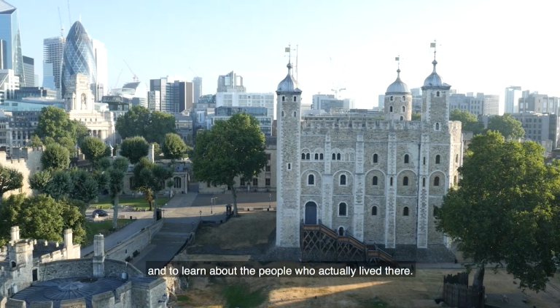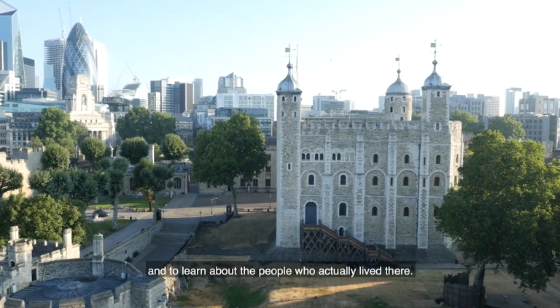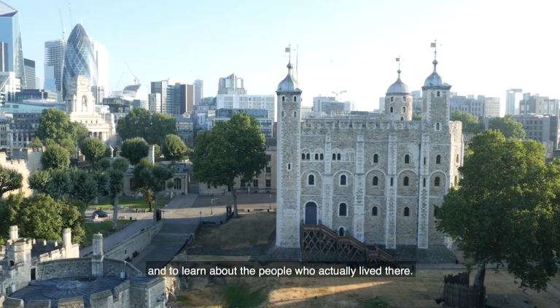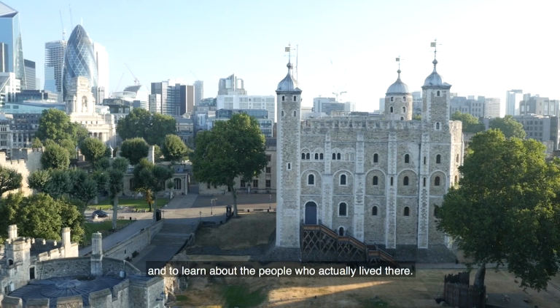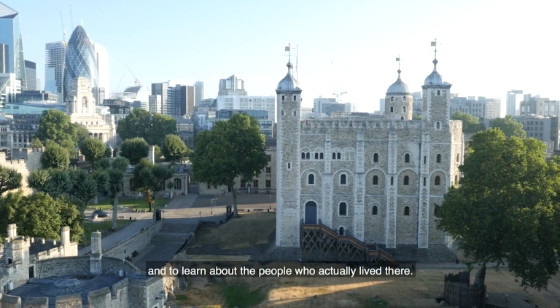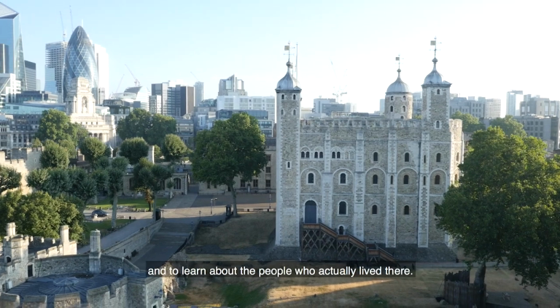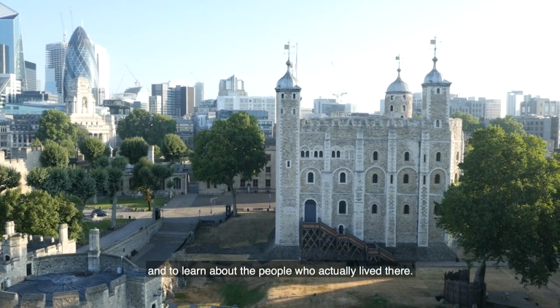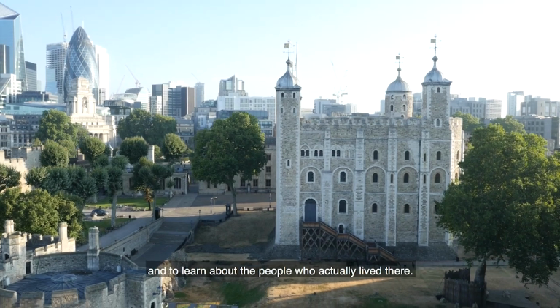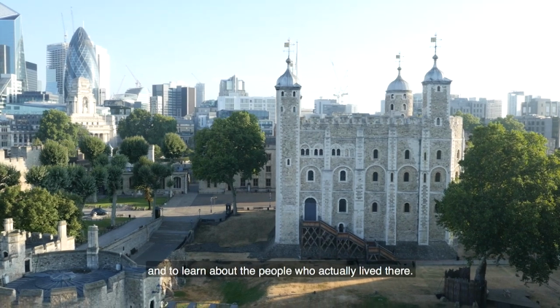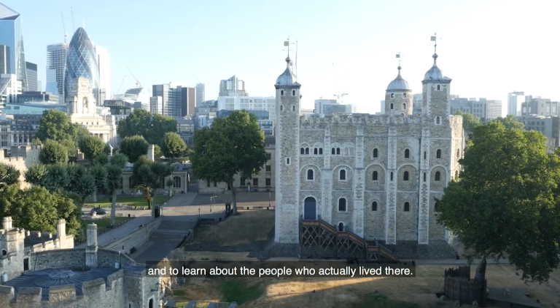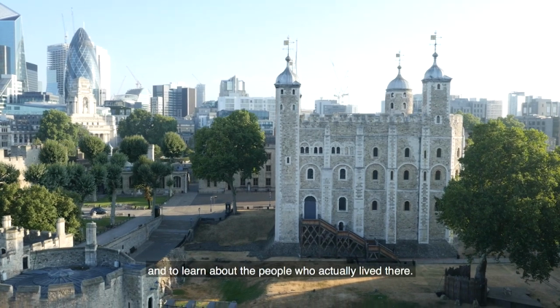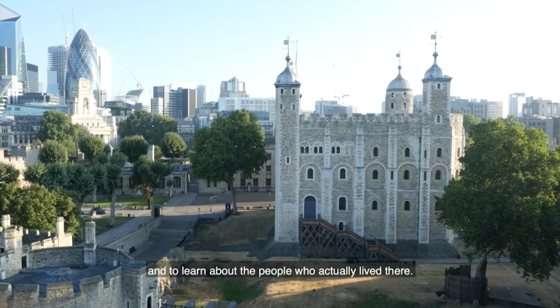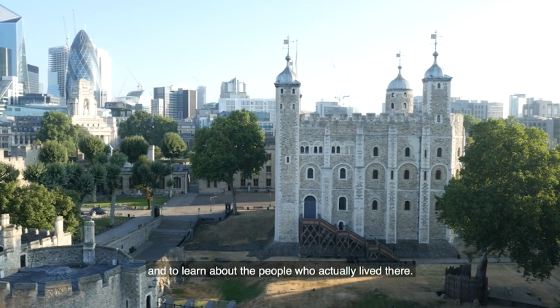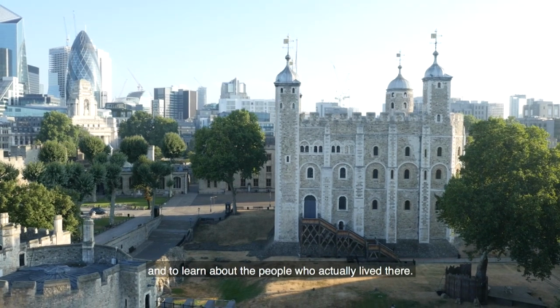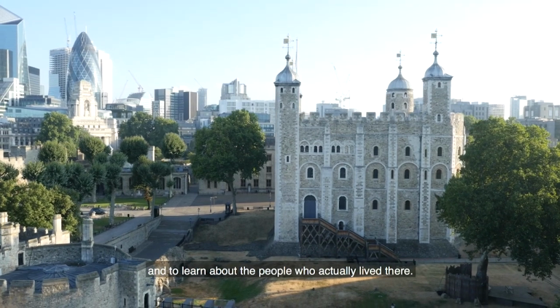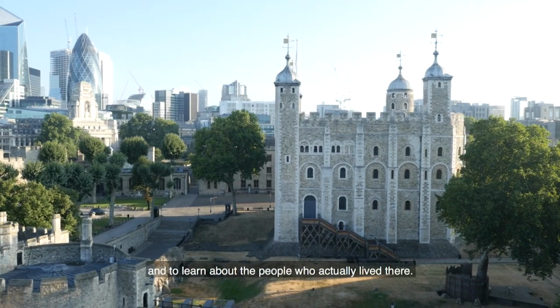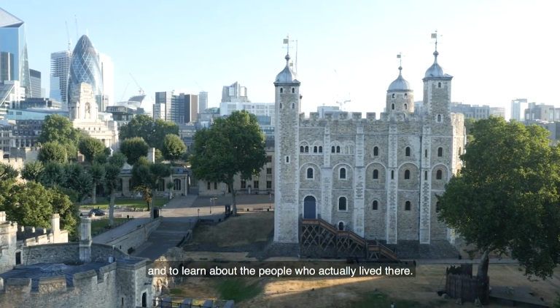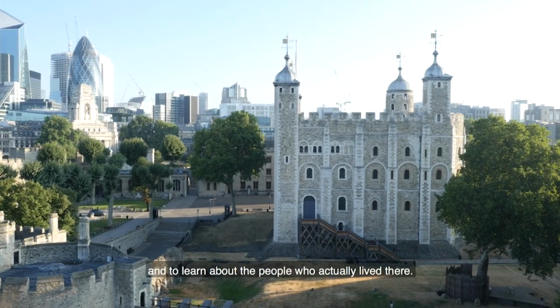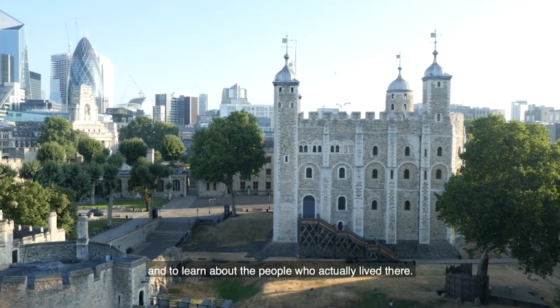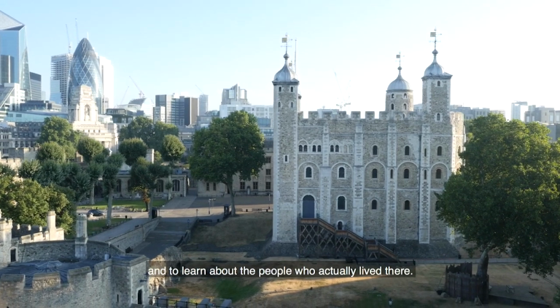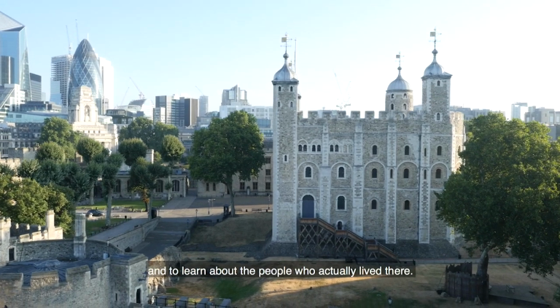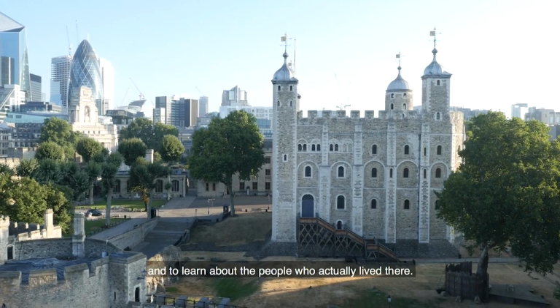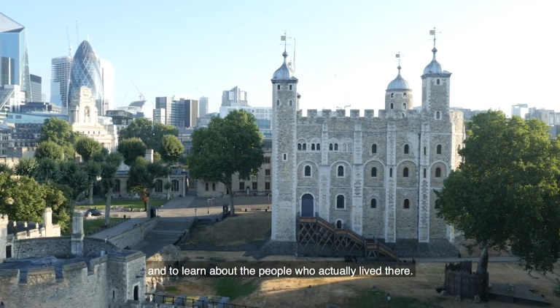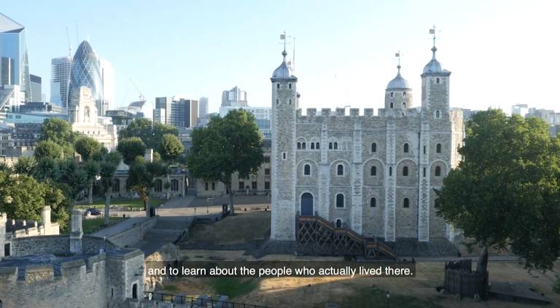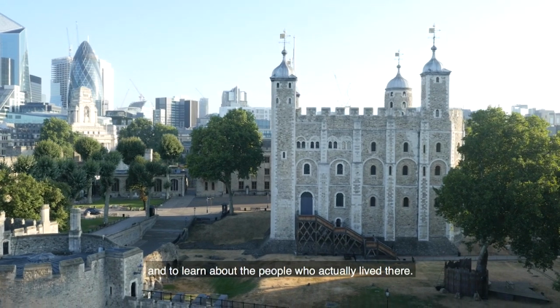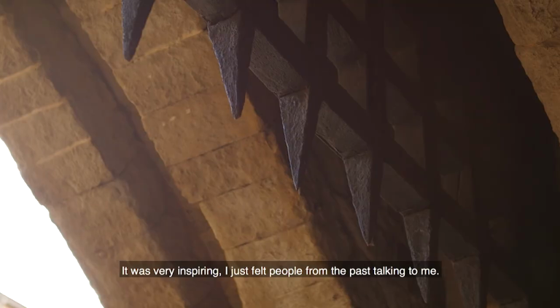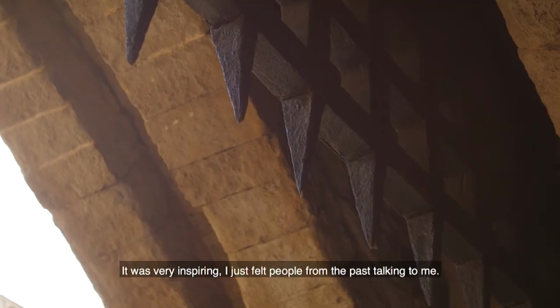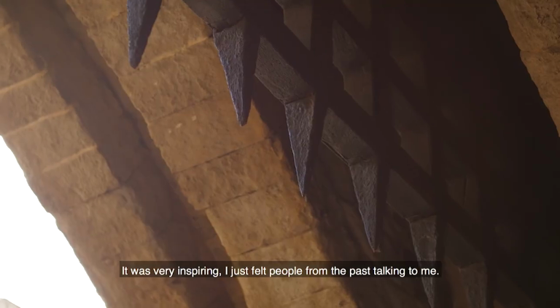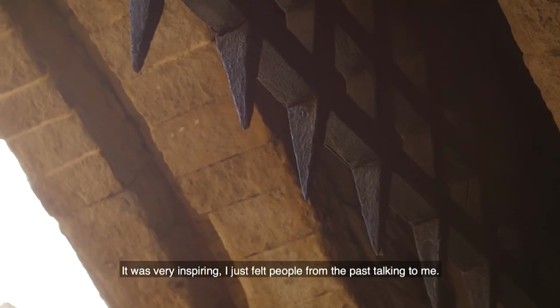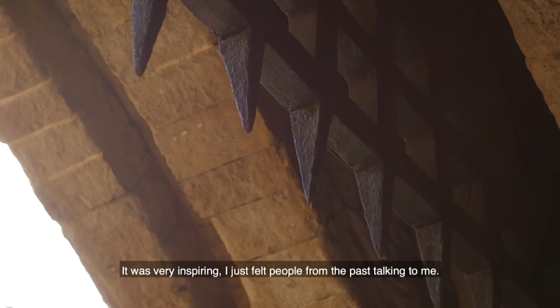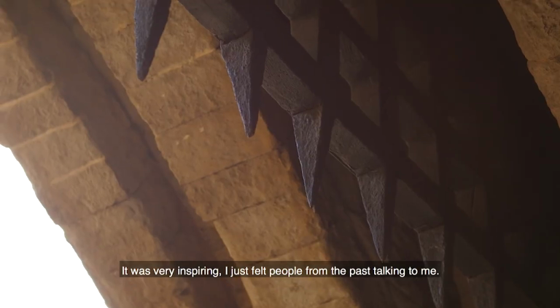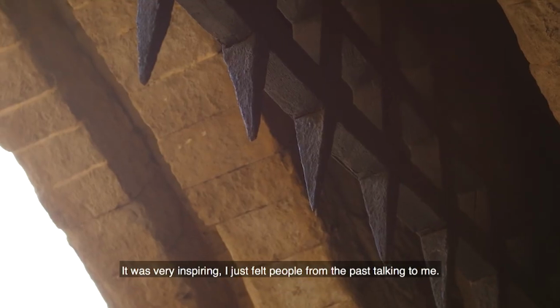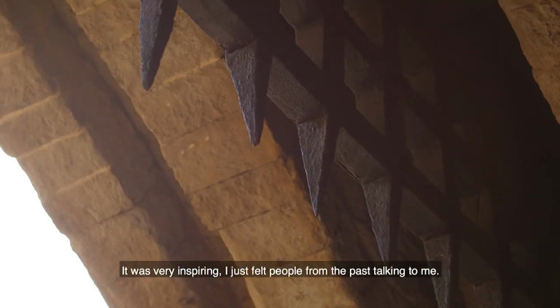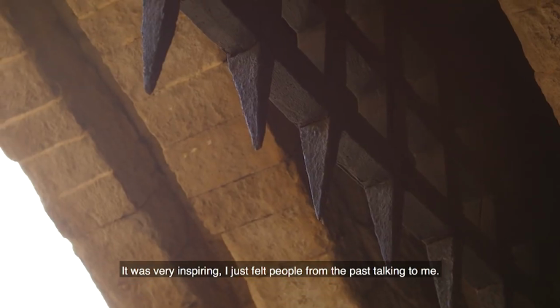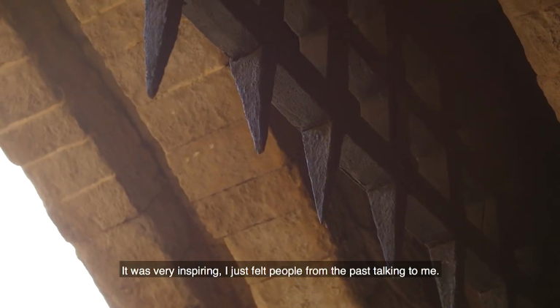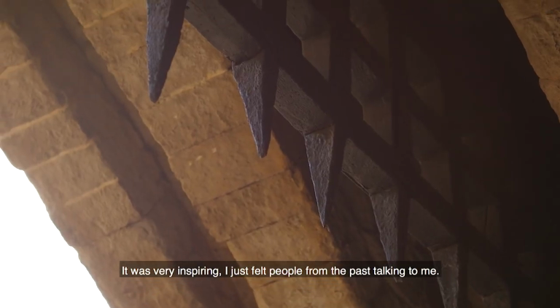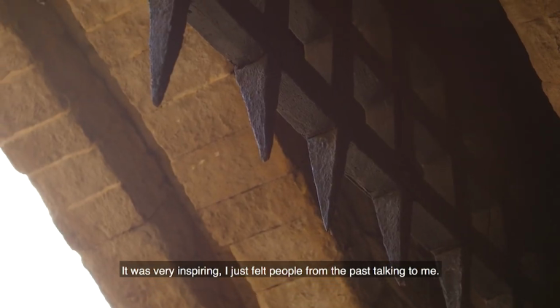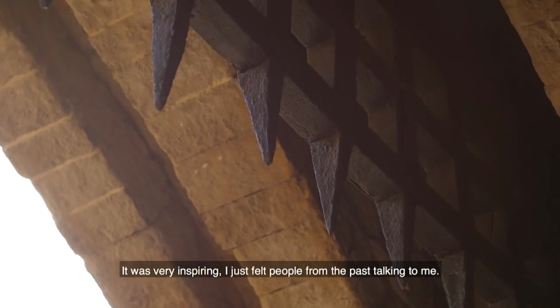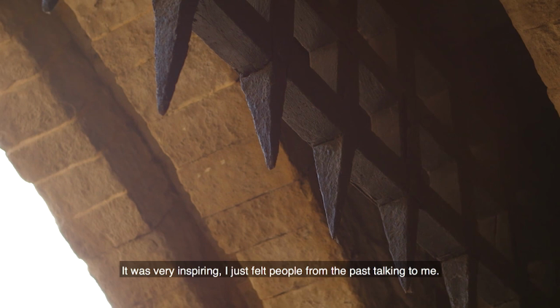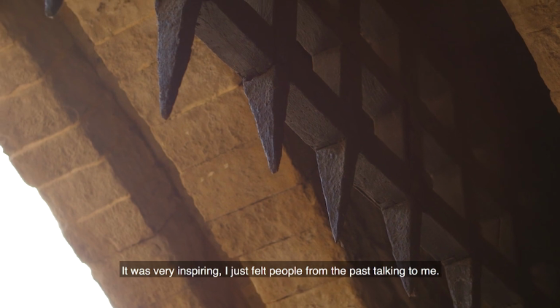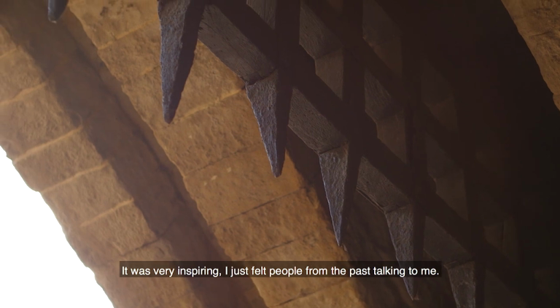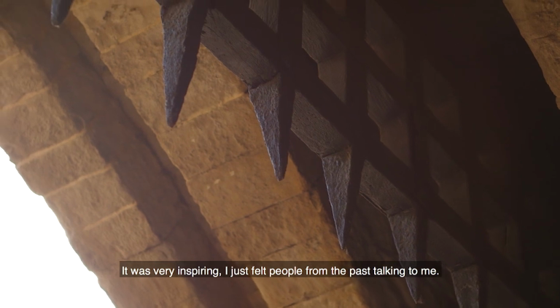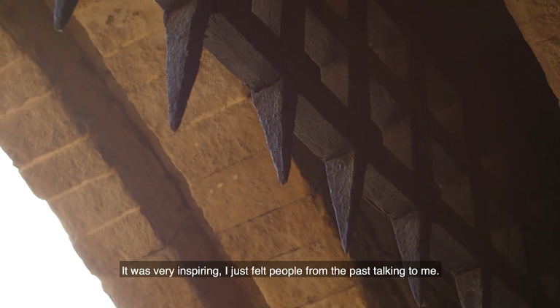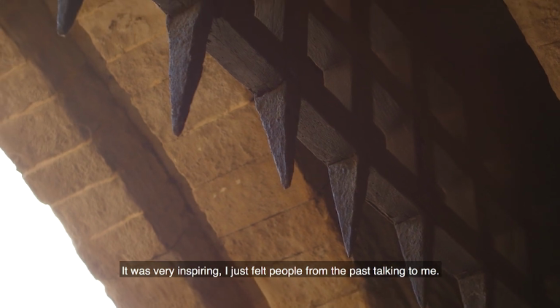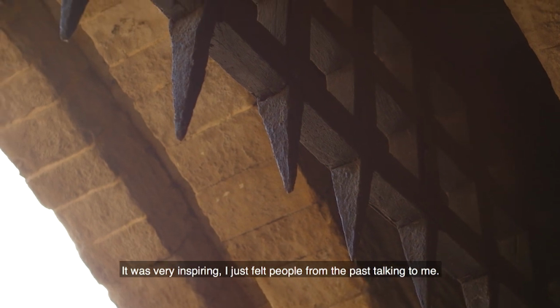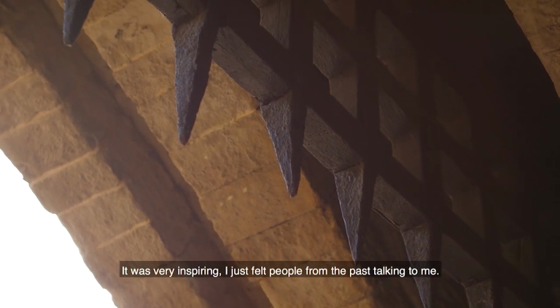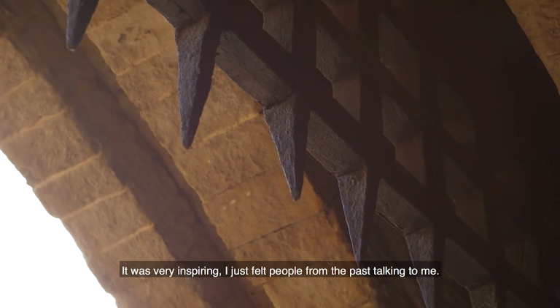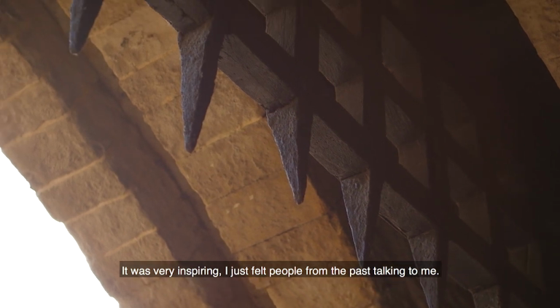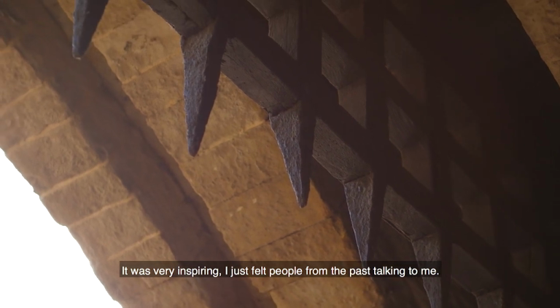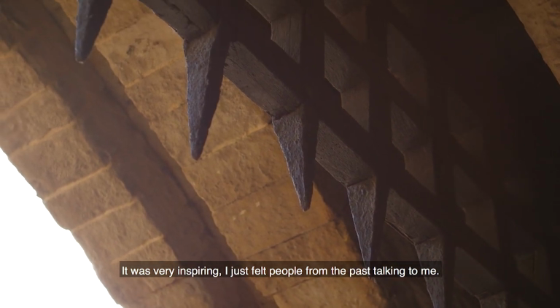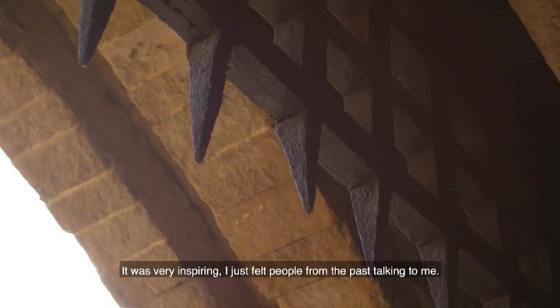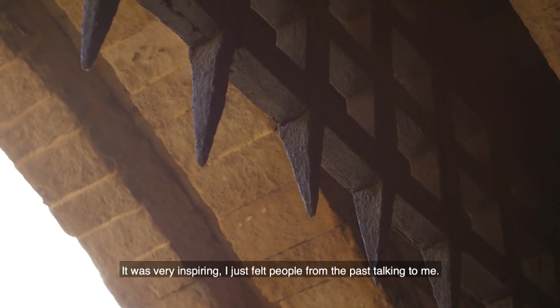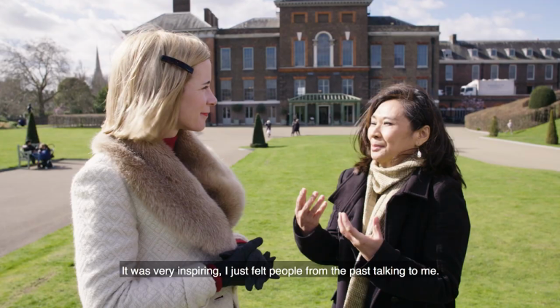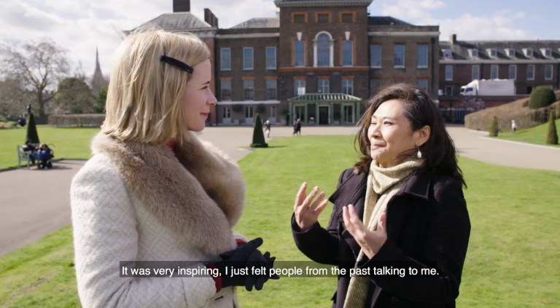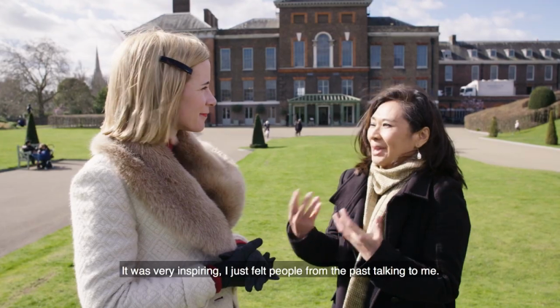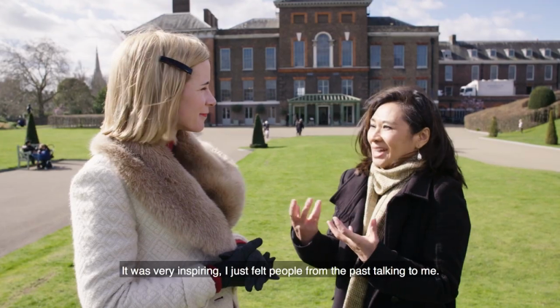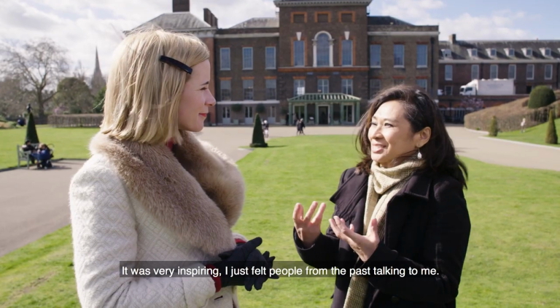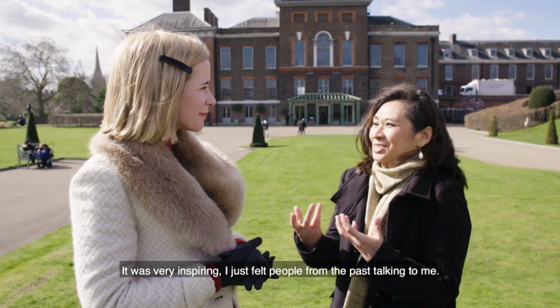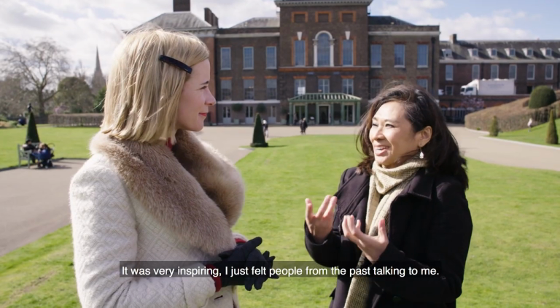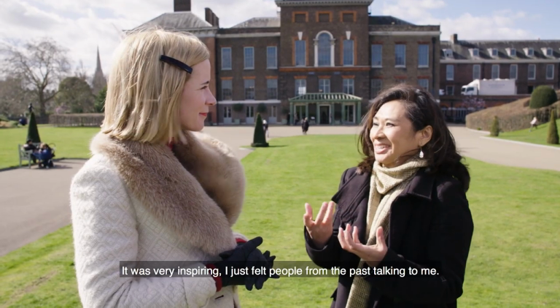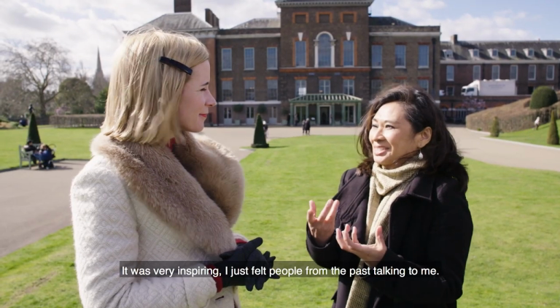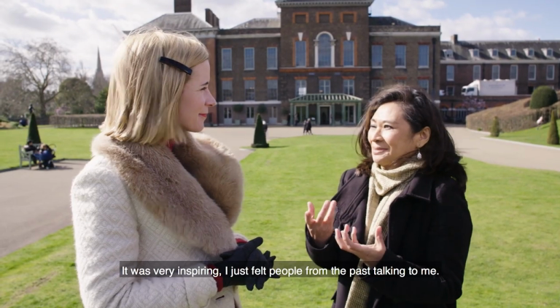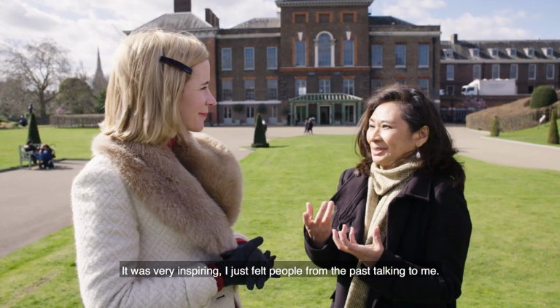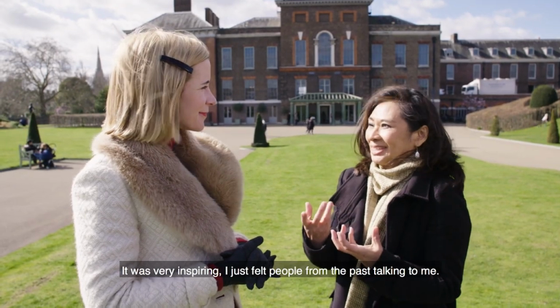It's just been so exciting to actually be at the Tower of London and to learn about people who actually lived there. It was very inspiring — I just felt people from the past talking to me.